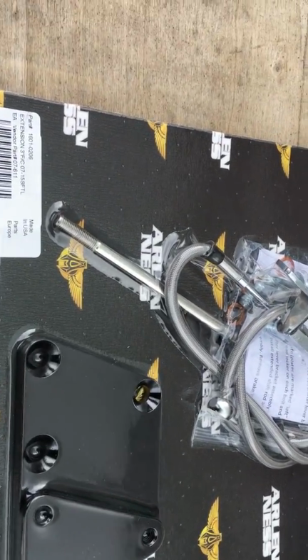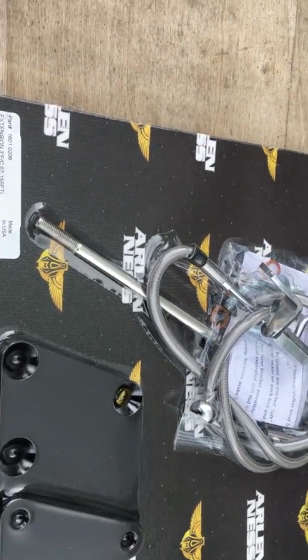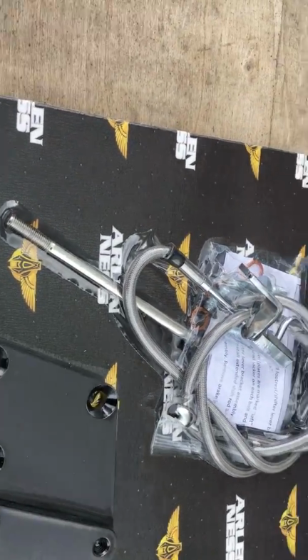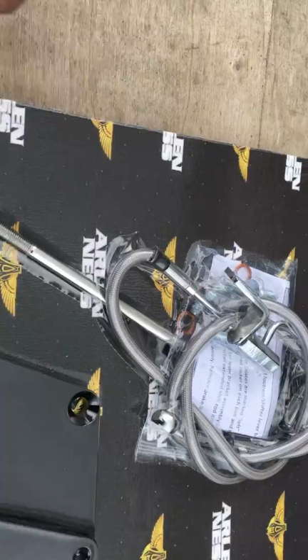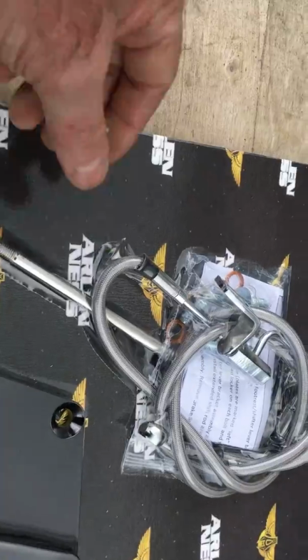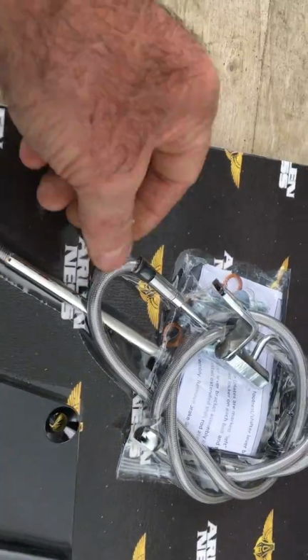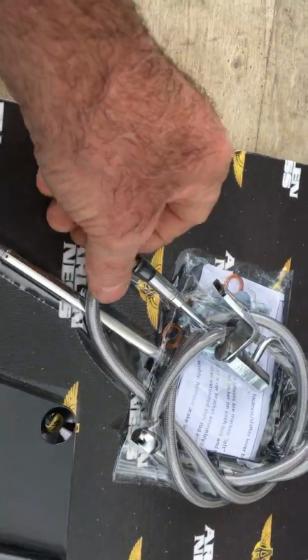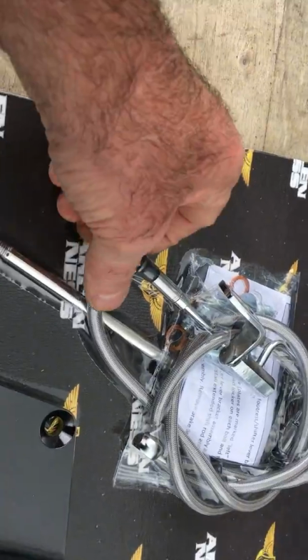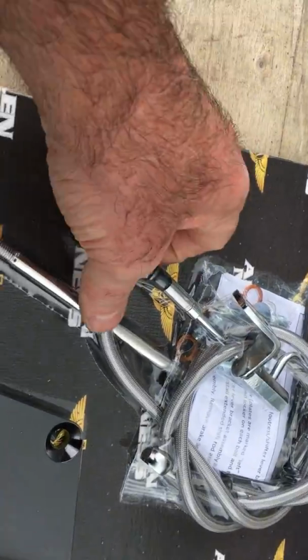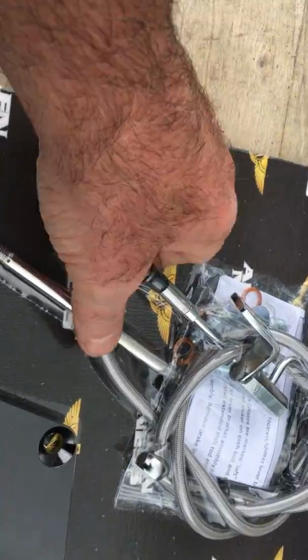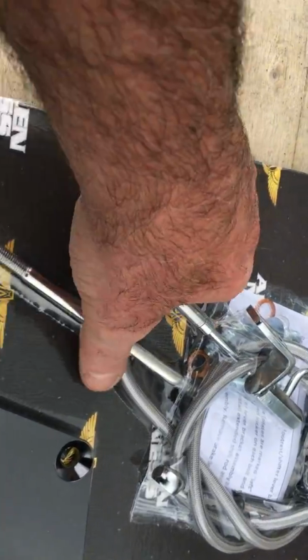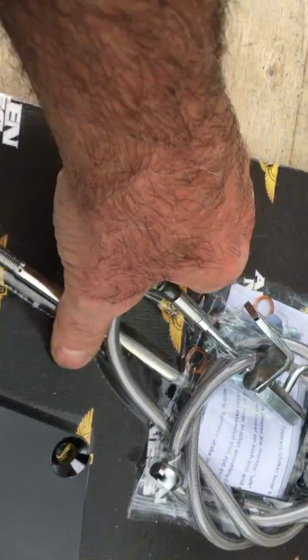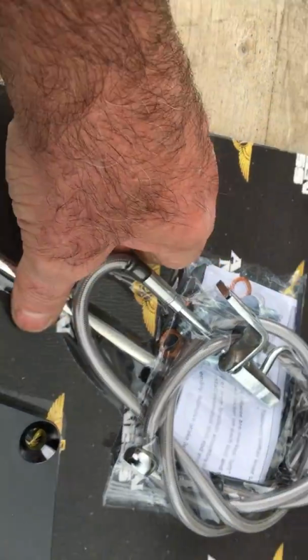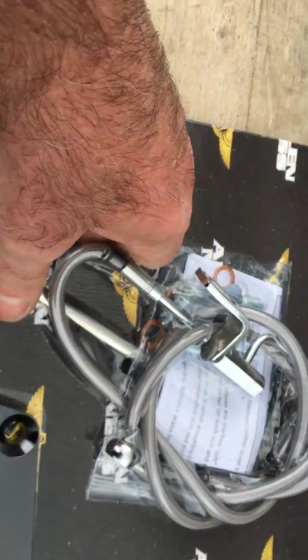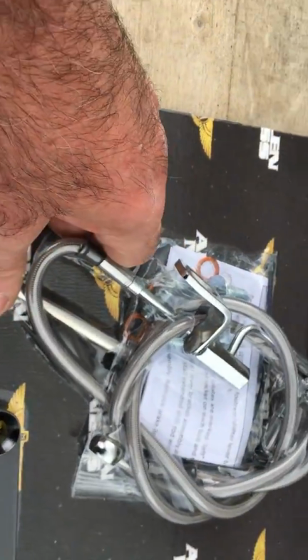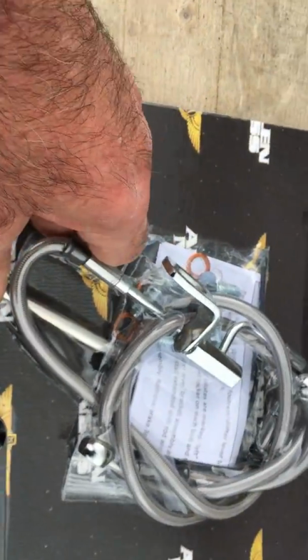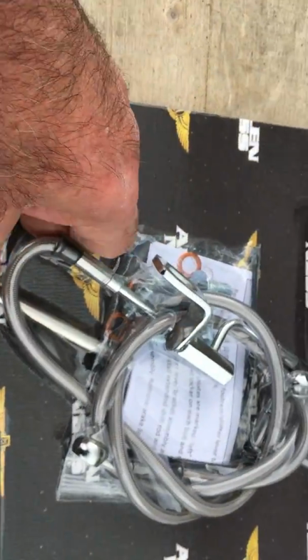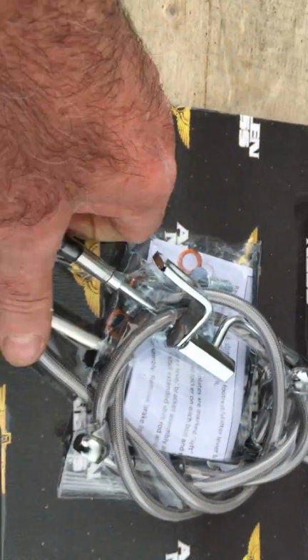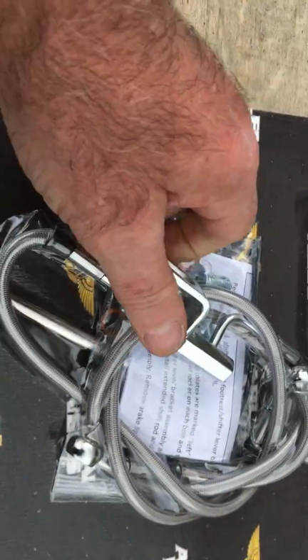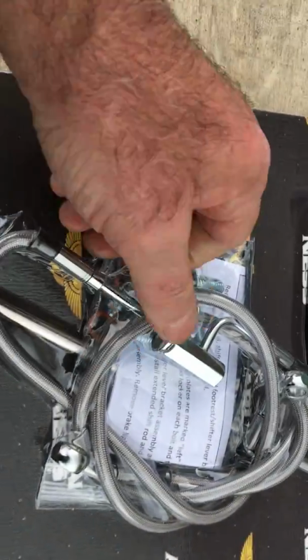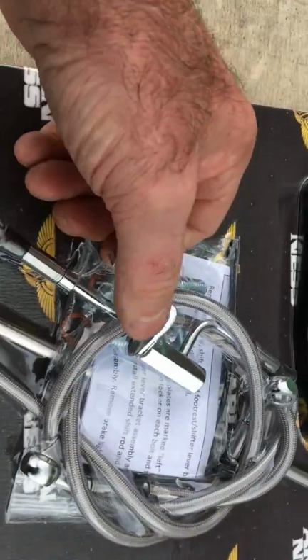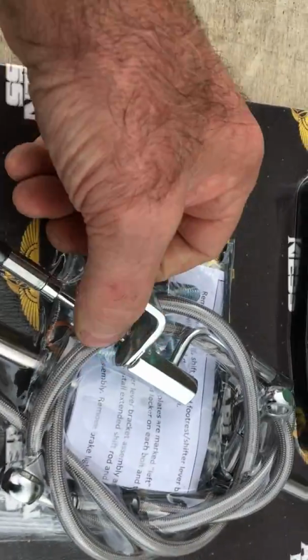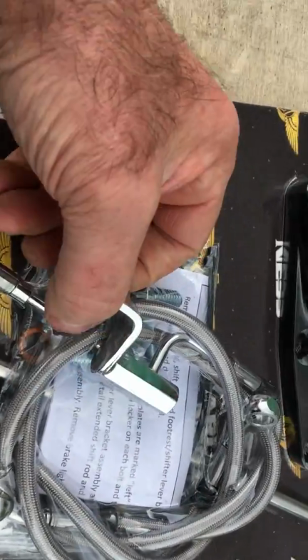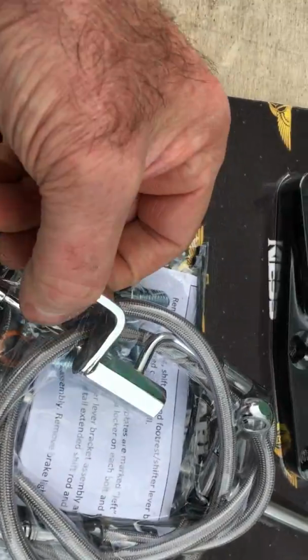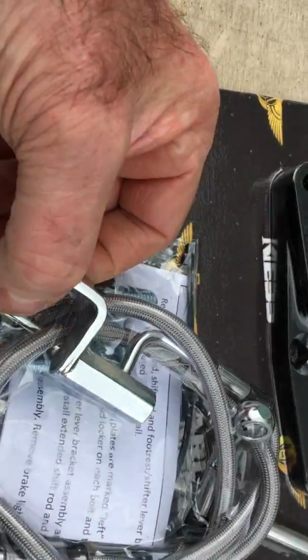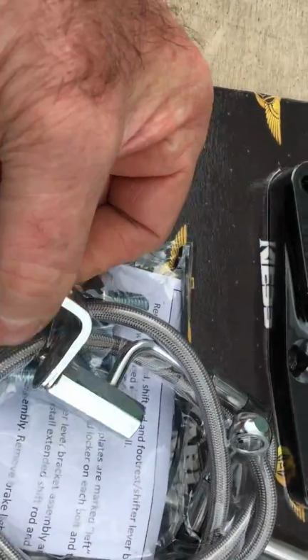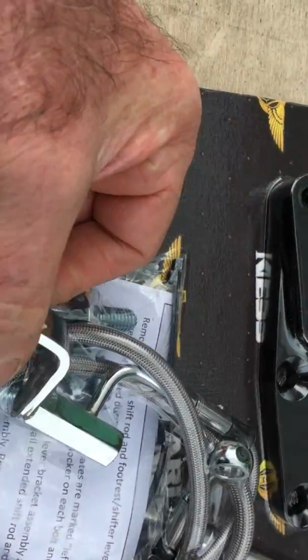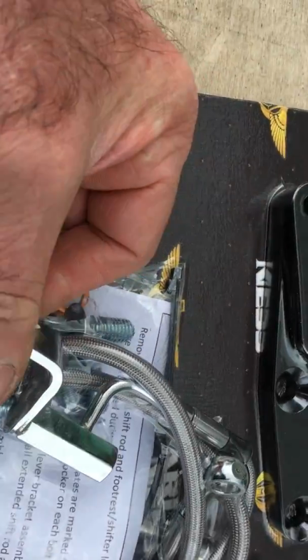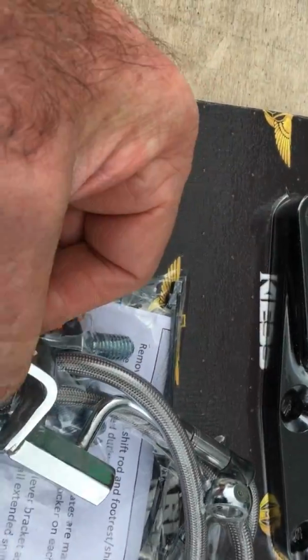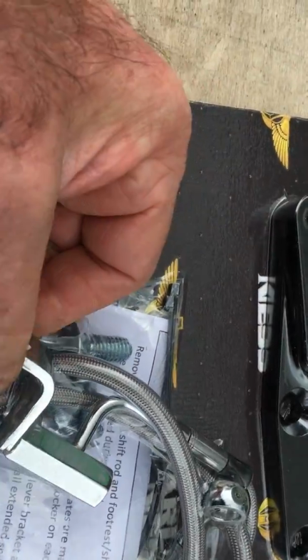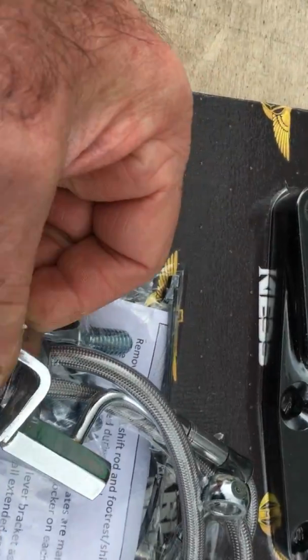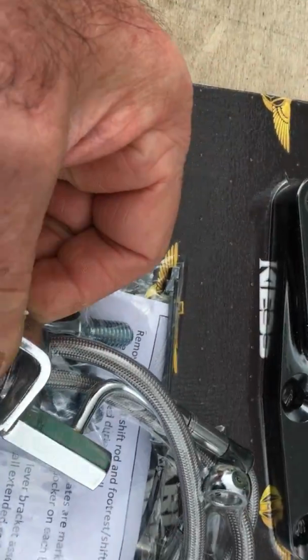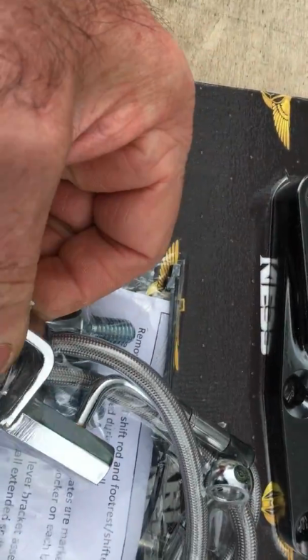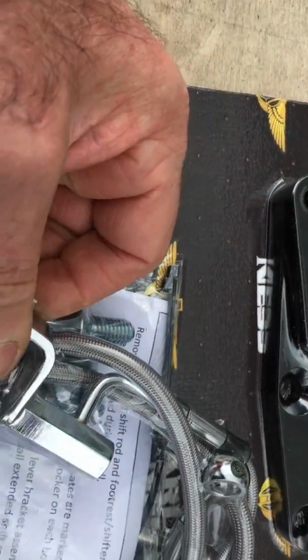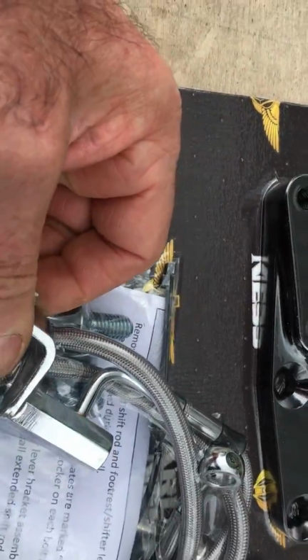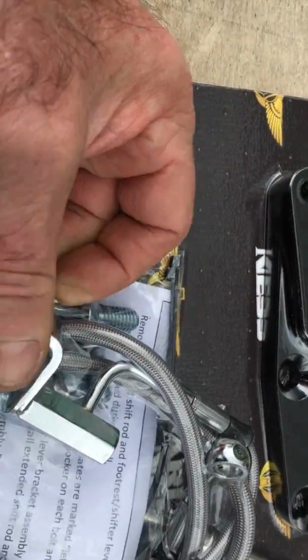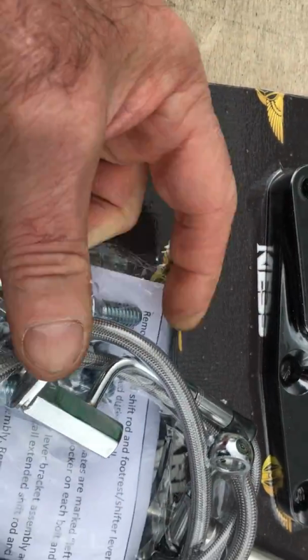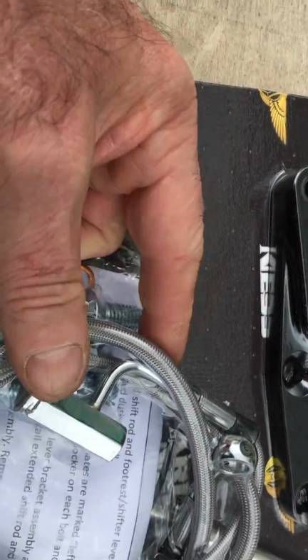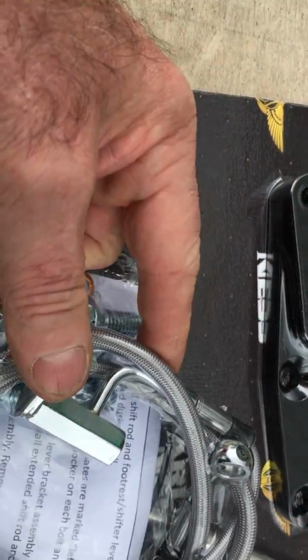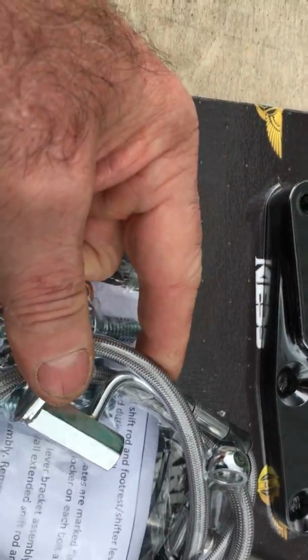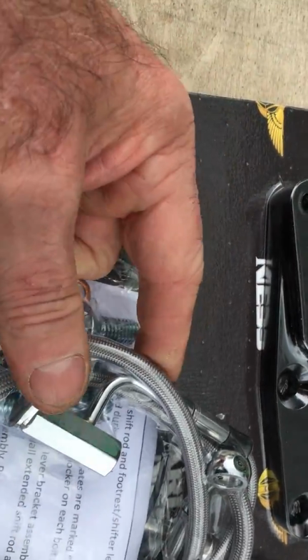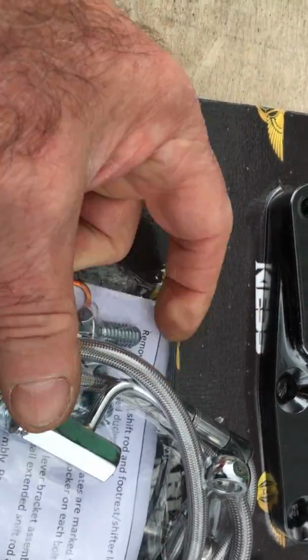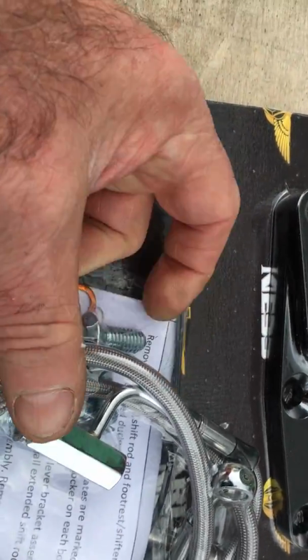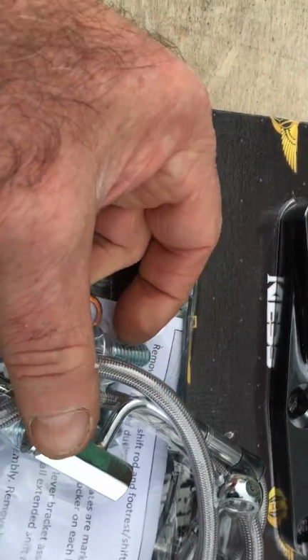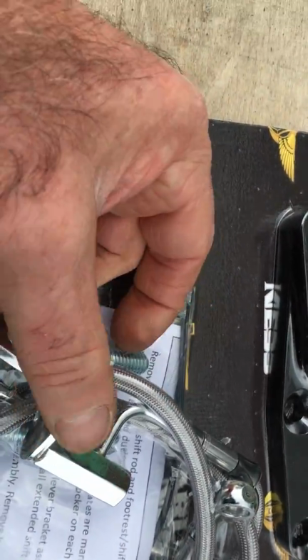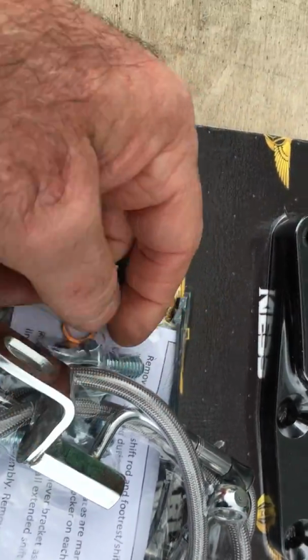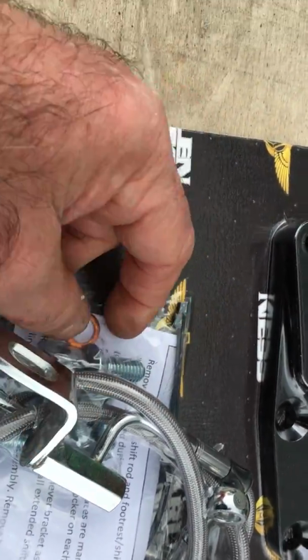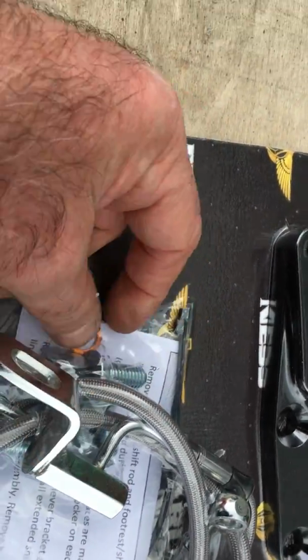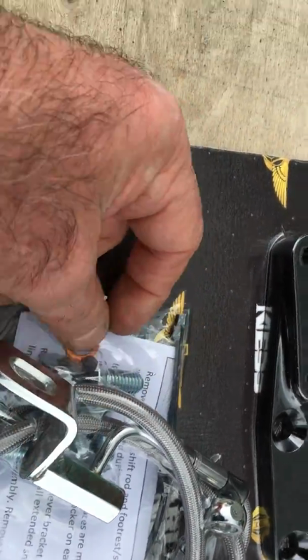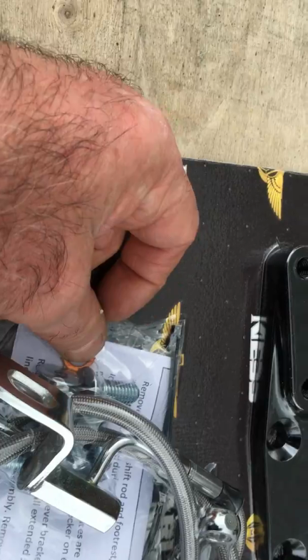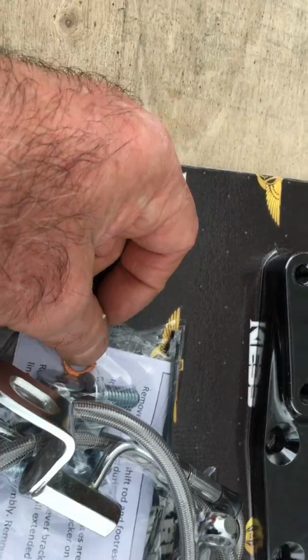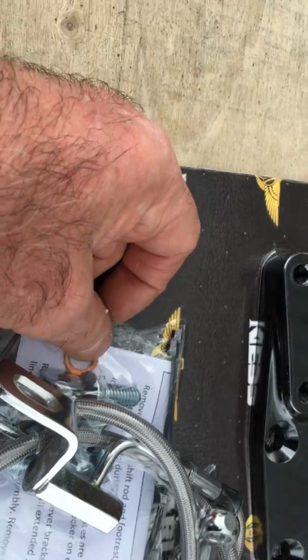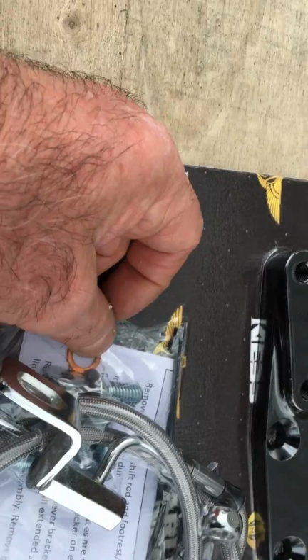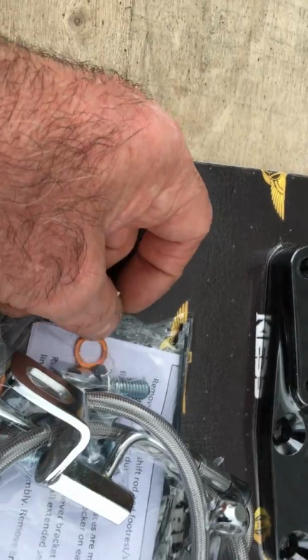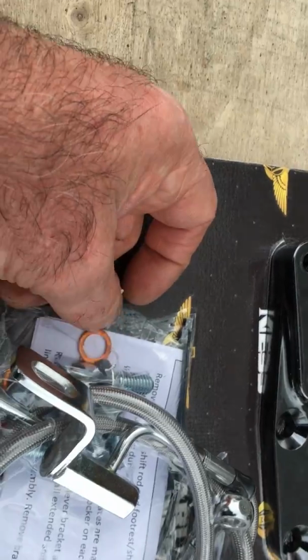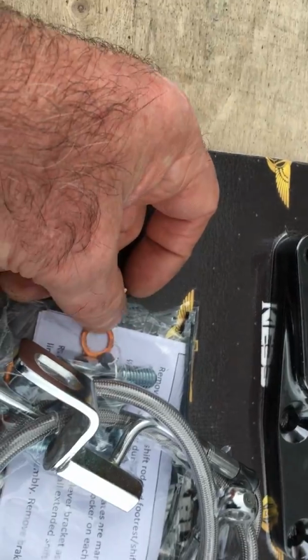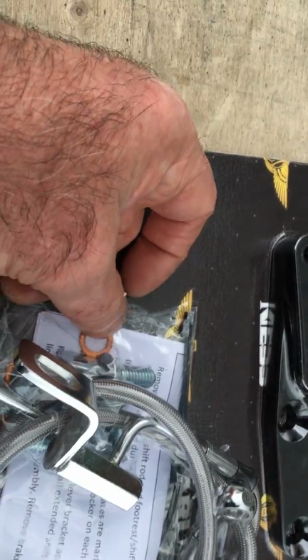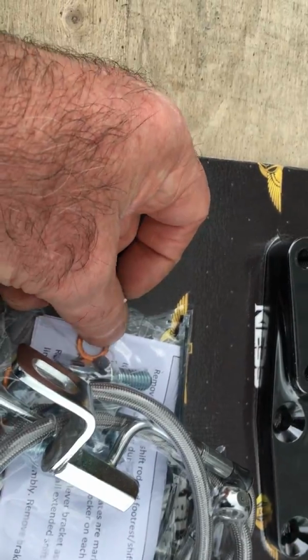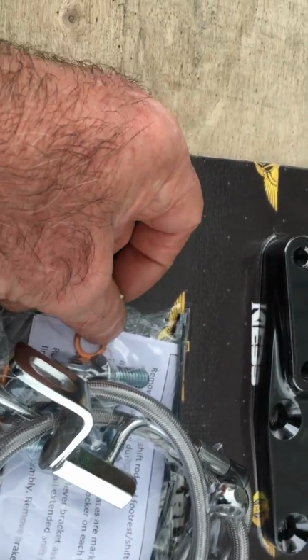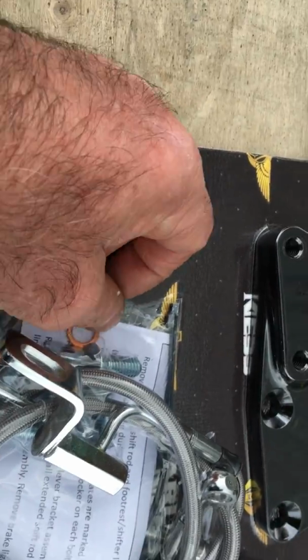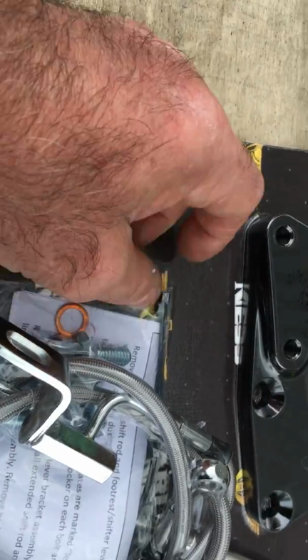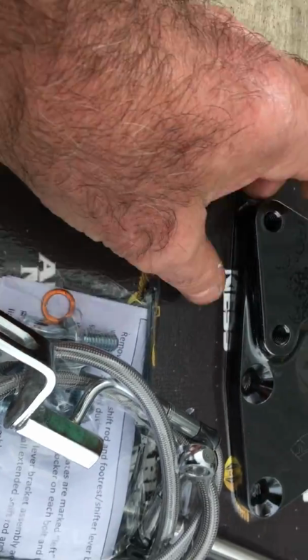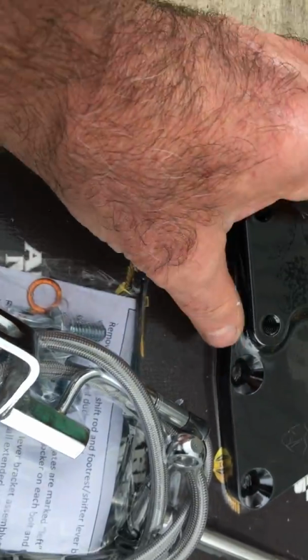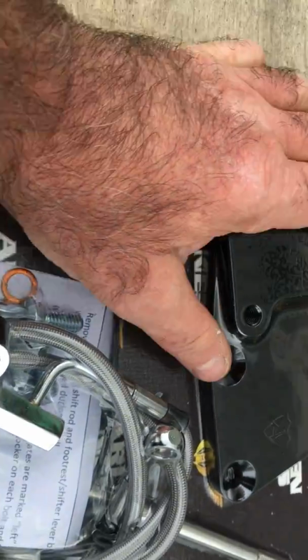As you can see, beautifully made stainless steel lines. Fantastic quality — comes complete with all the new banjo washers, everything.